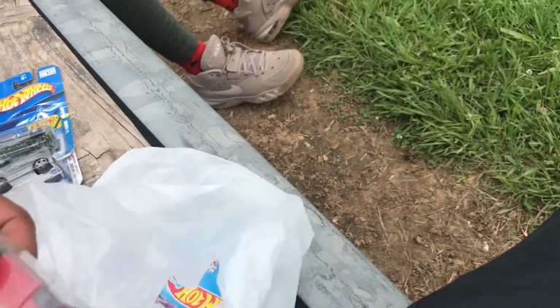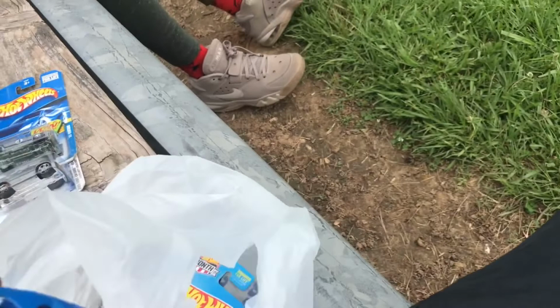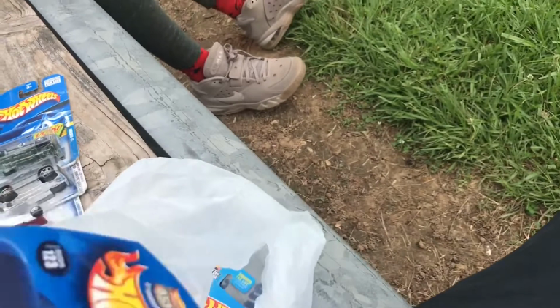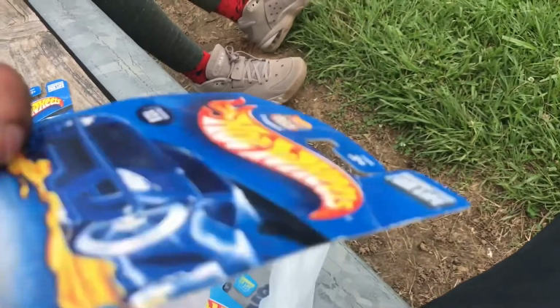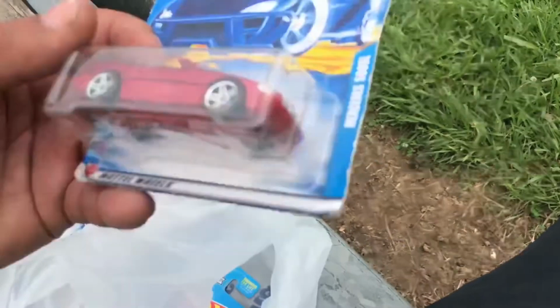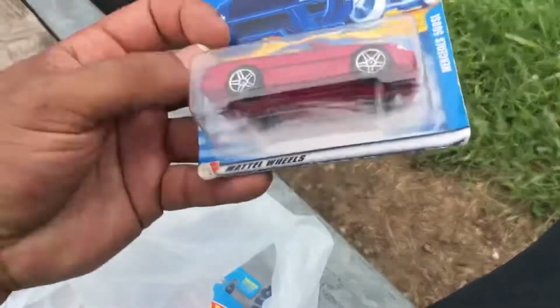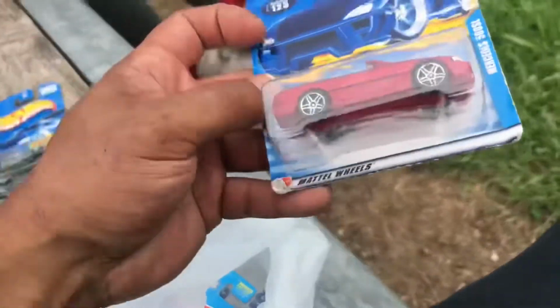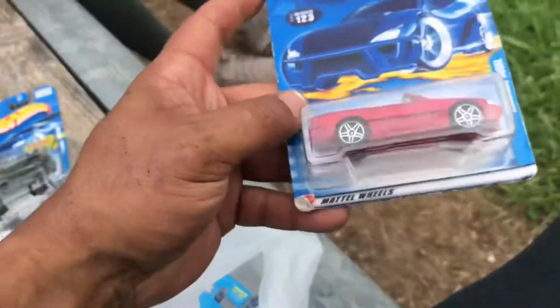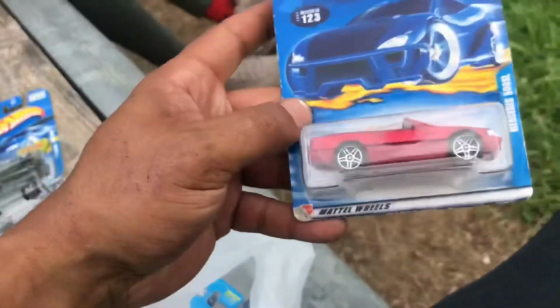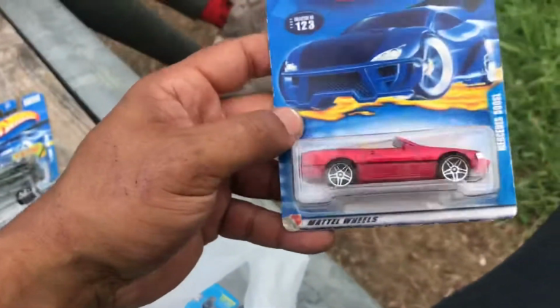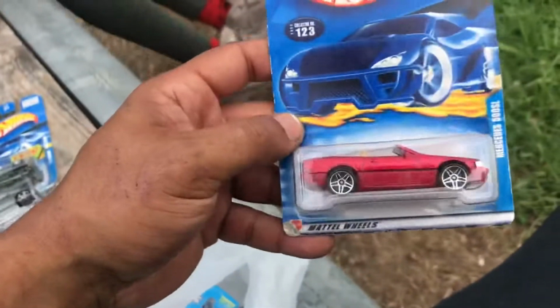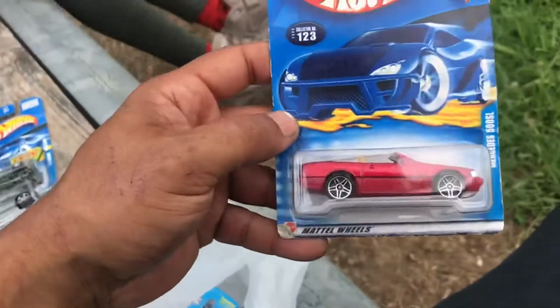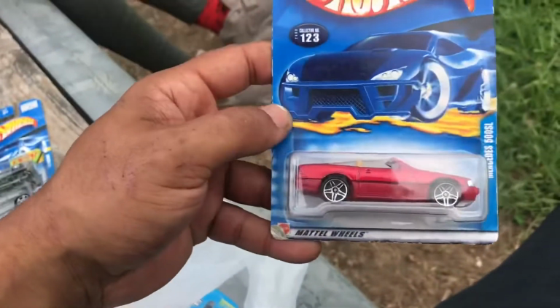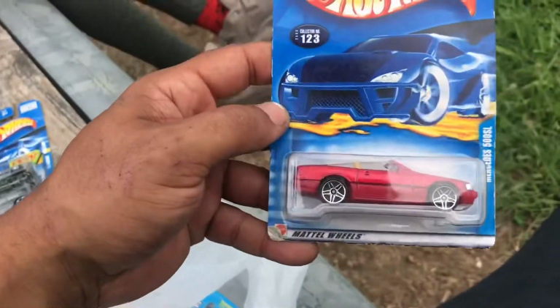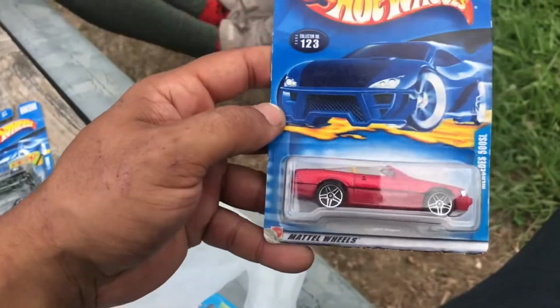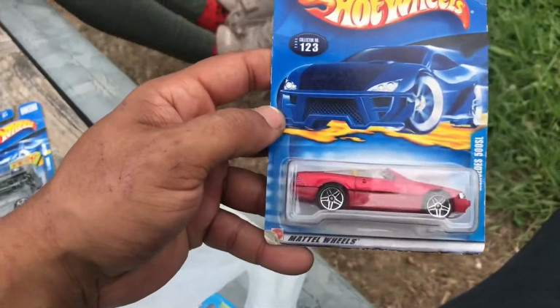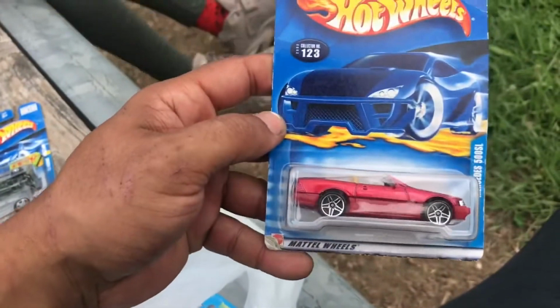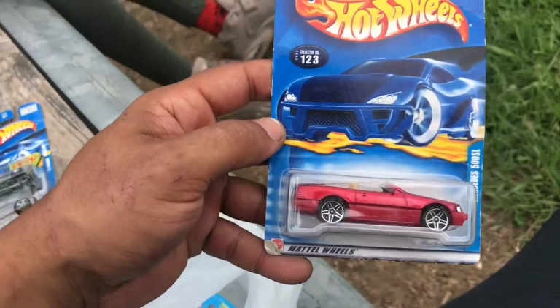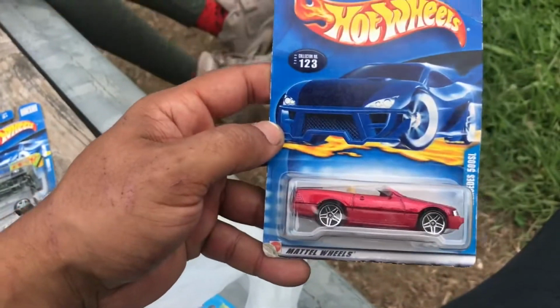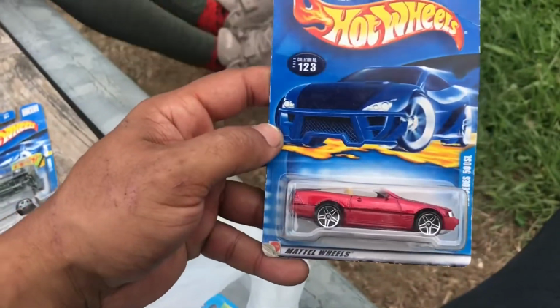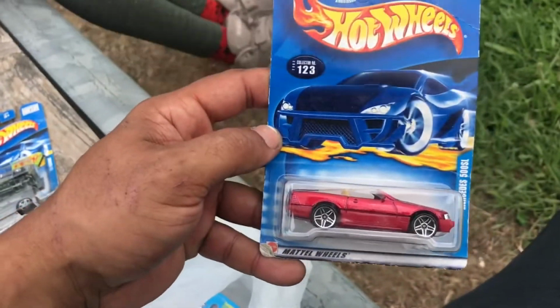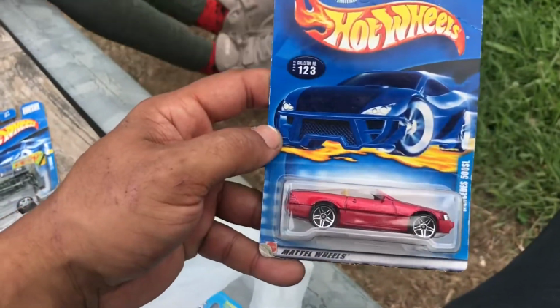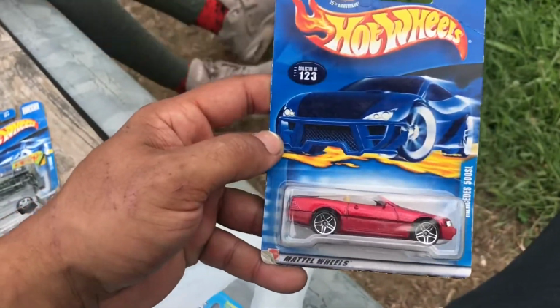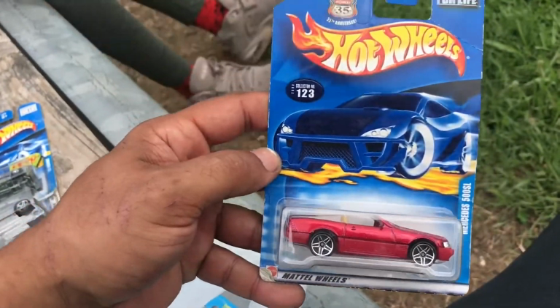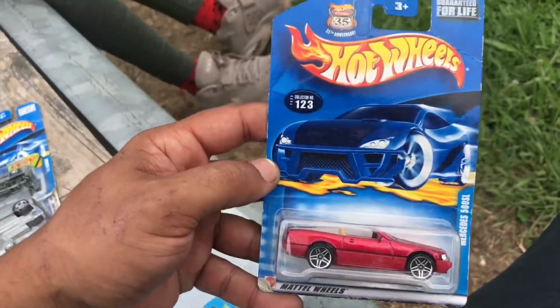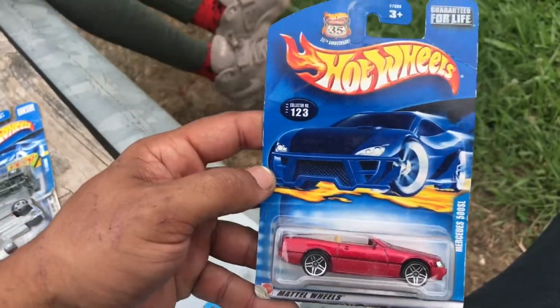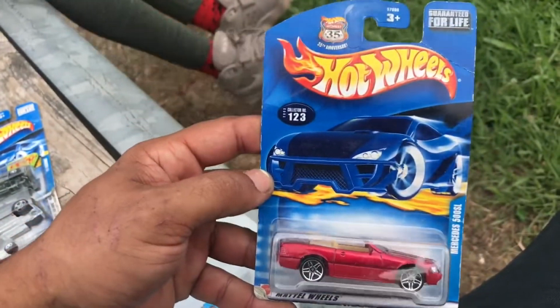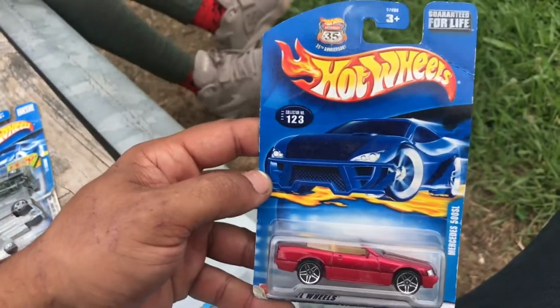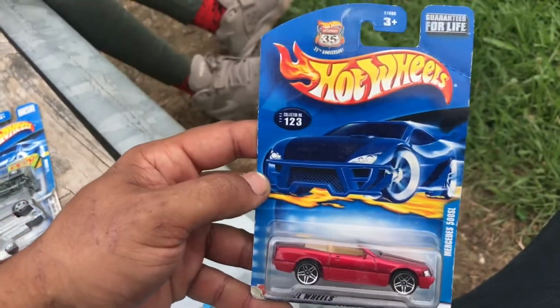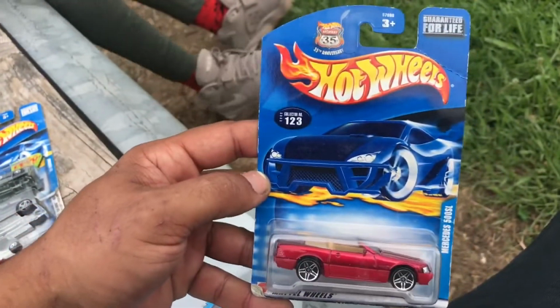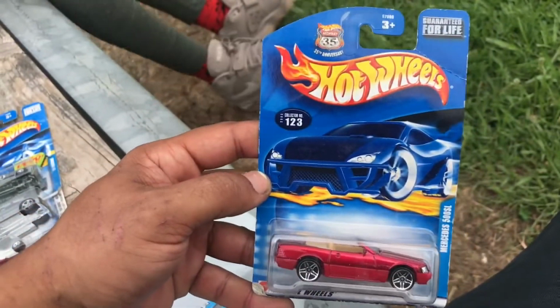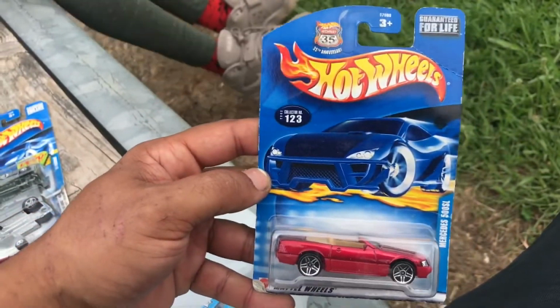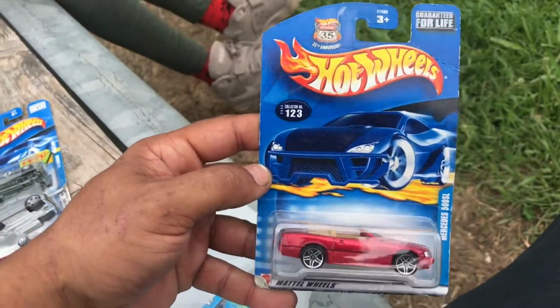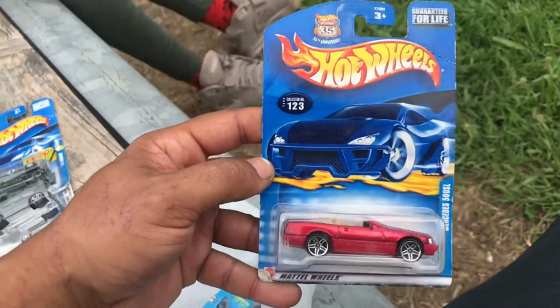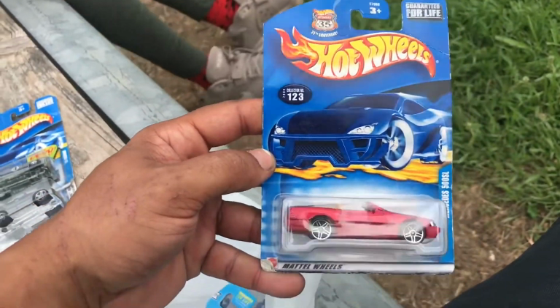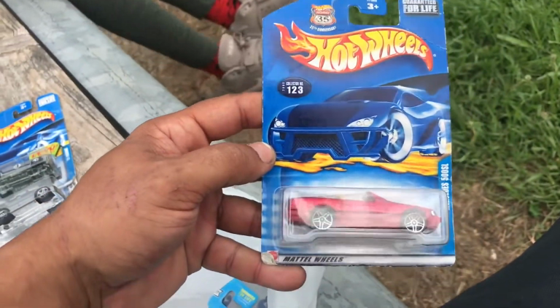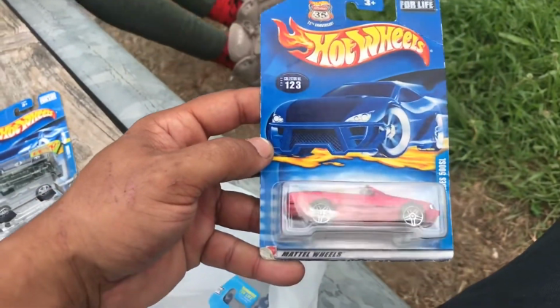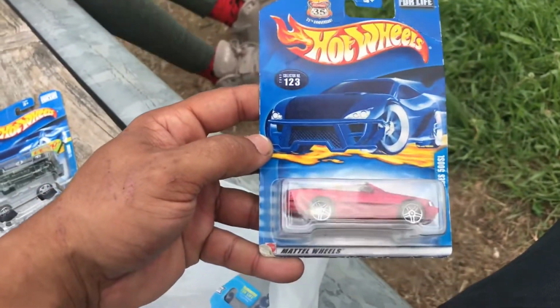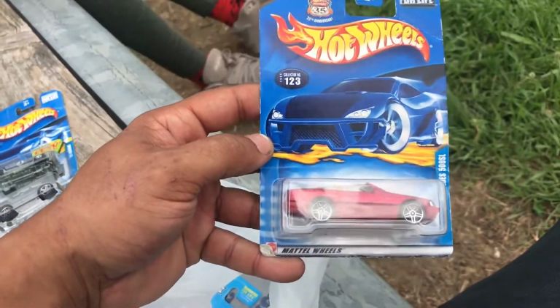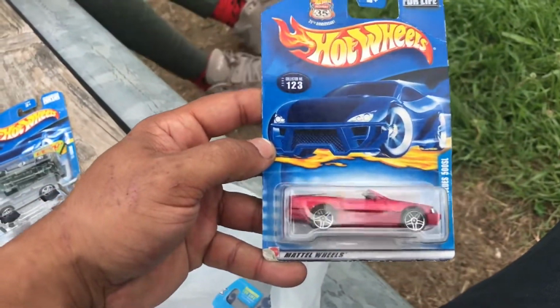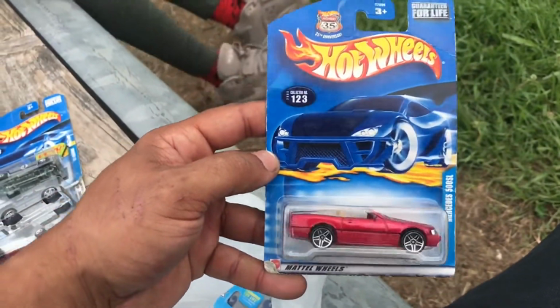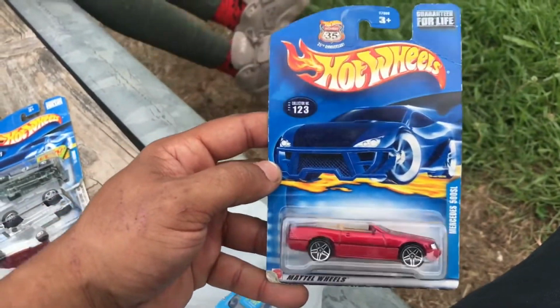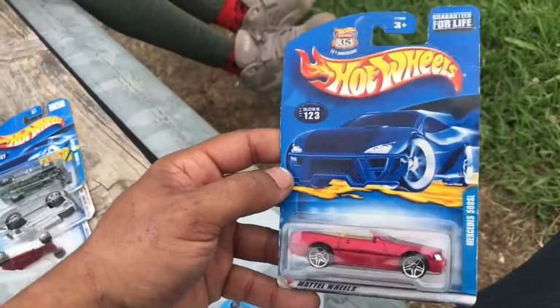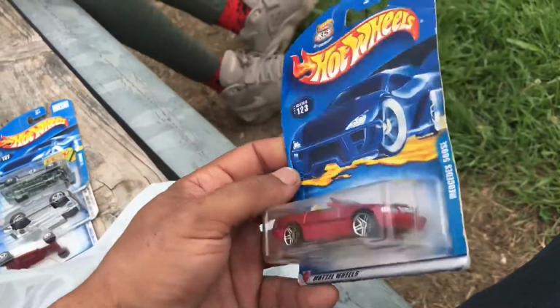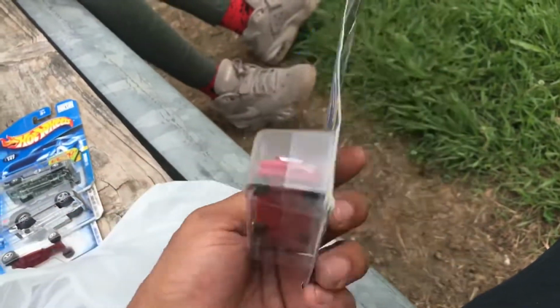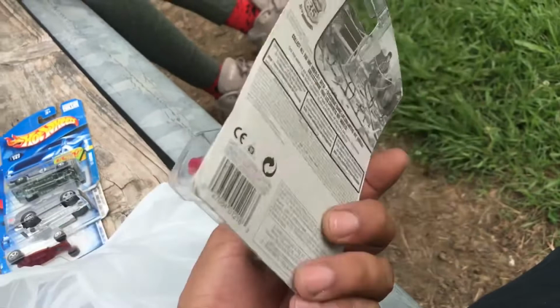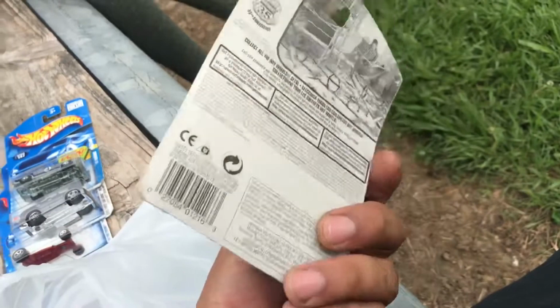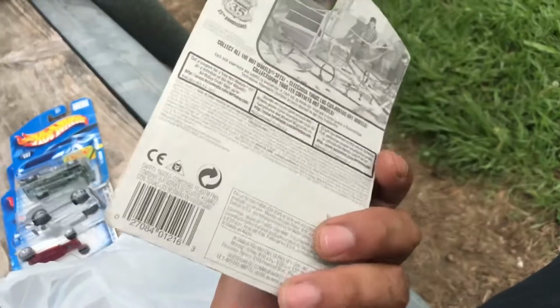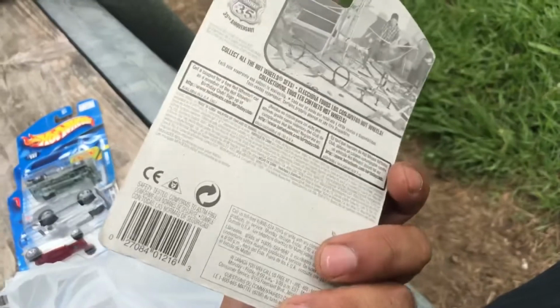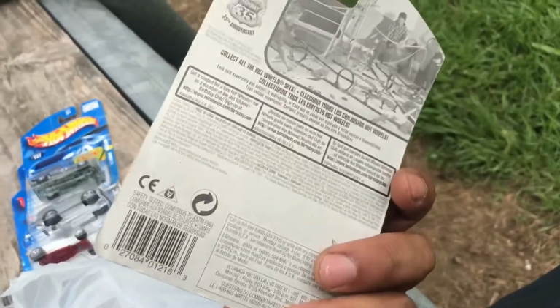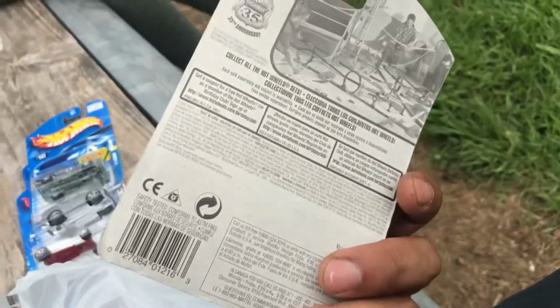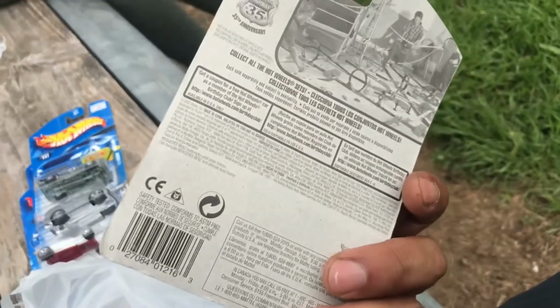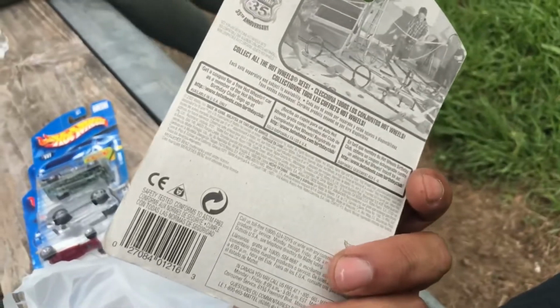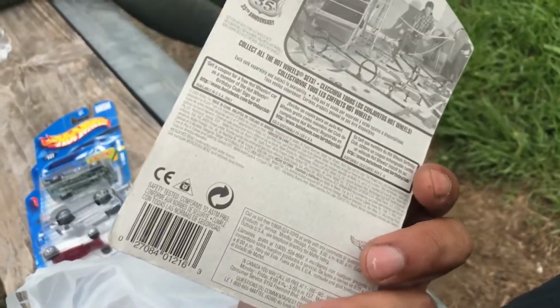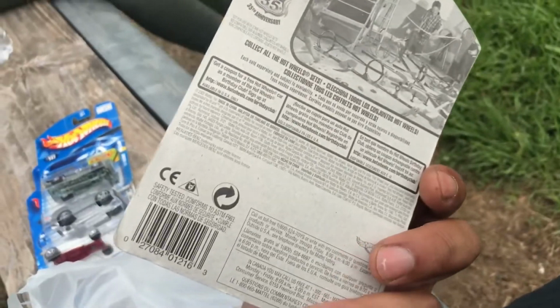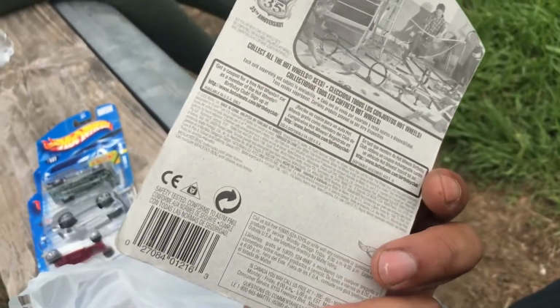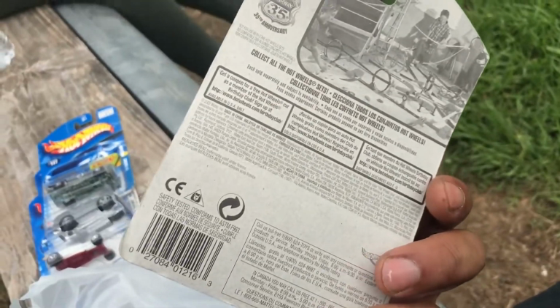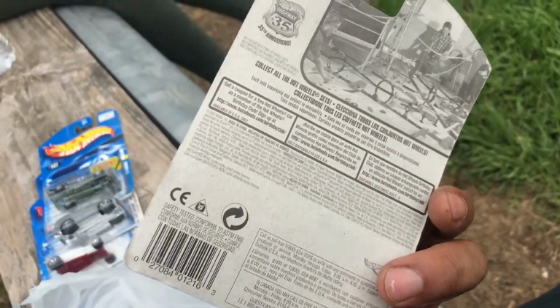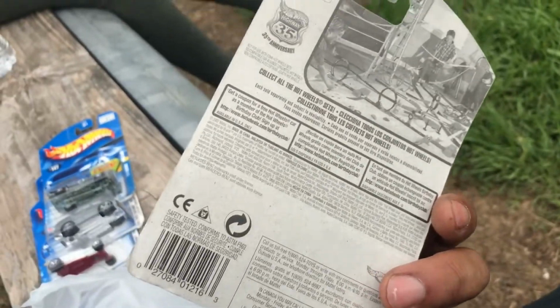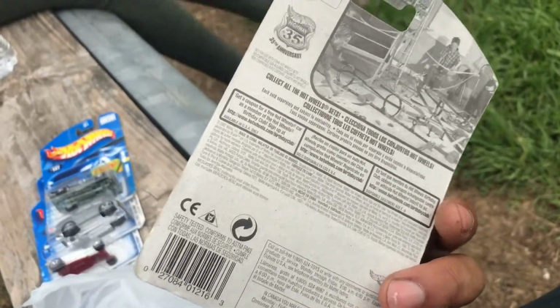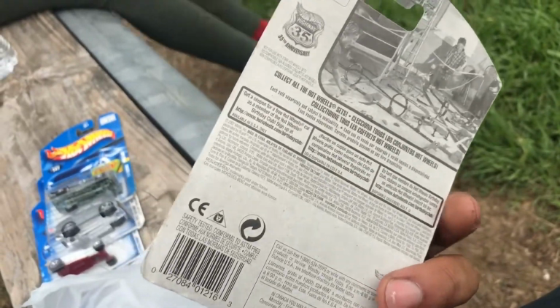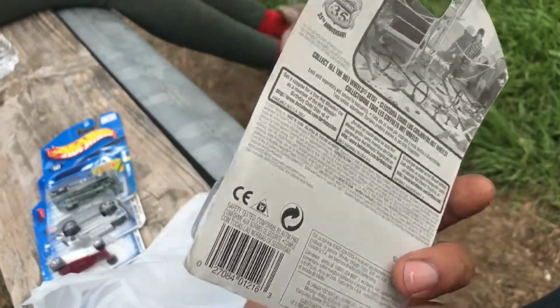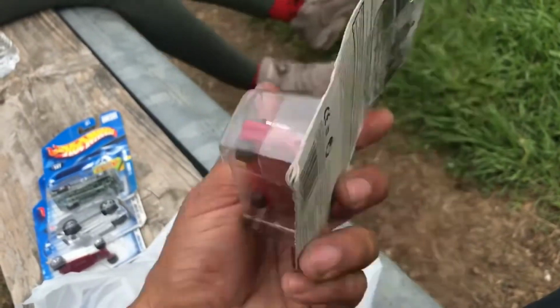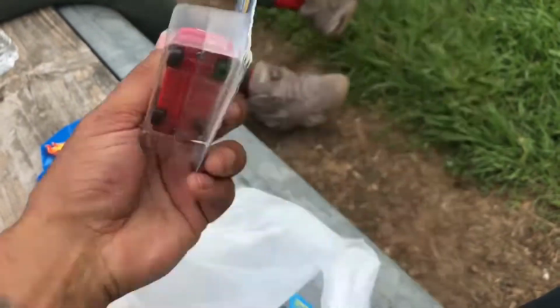Next up, I got a Mercedes-Benz 500SL. That's from 2002.